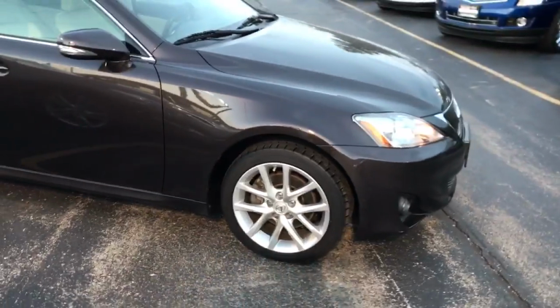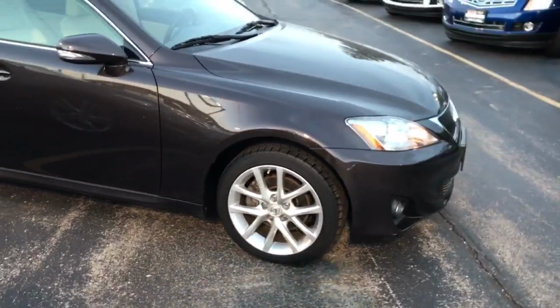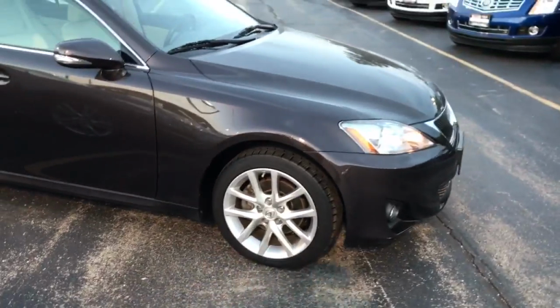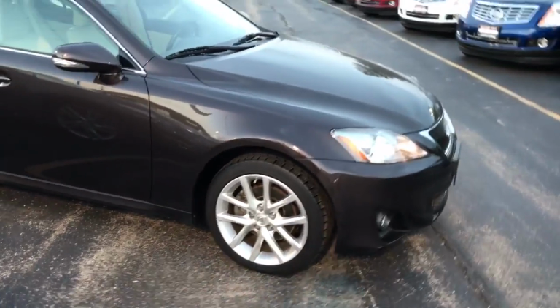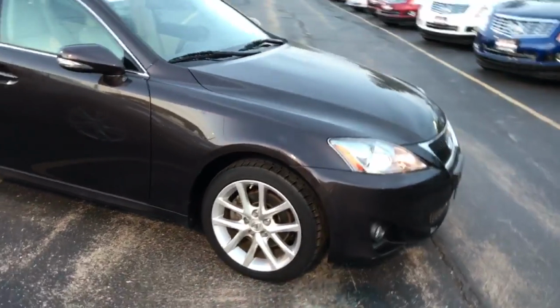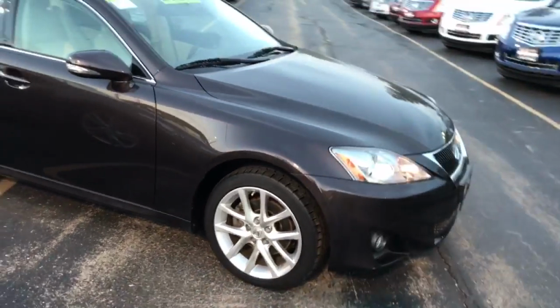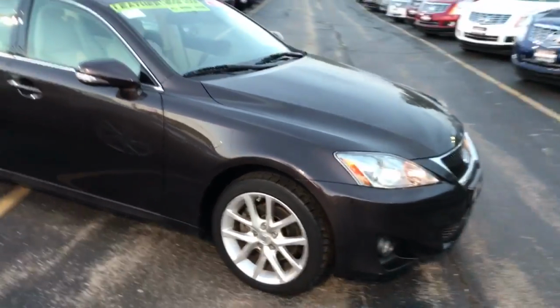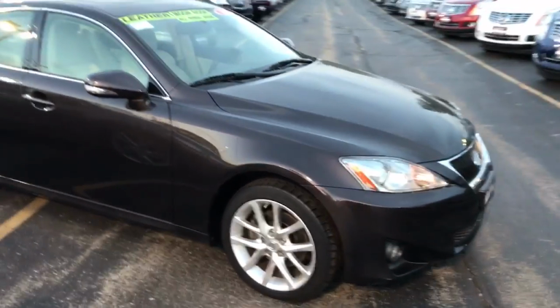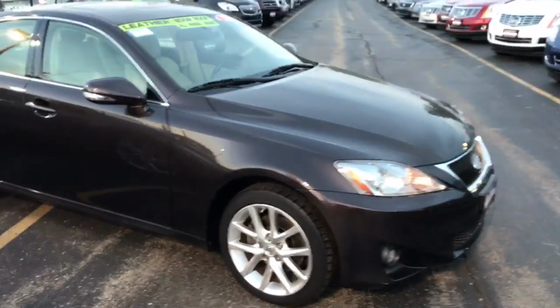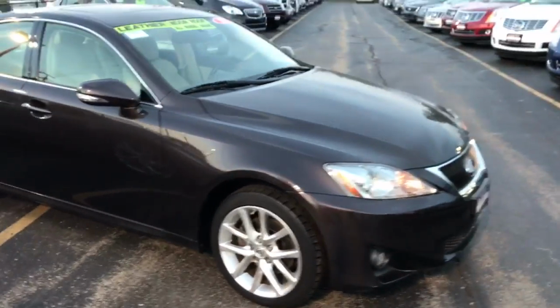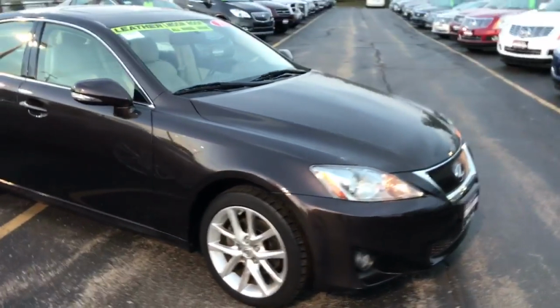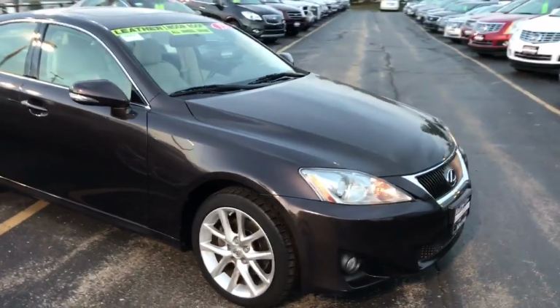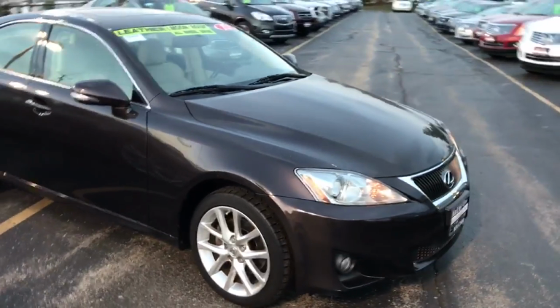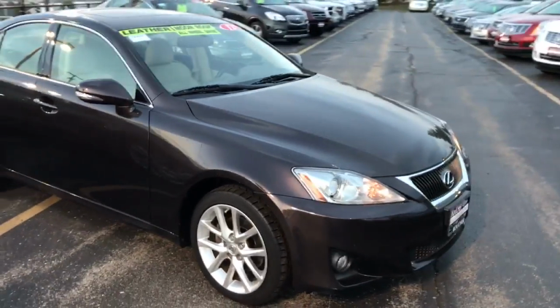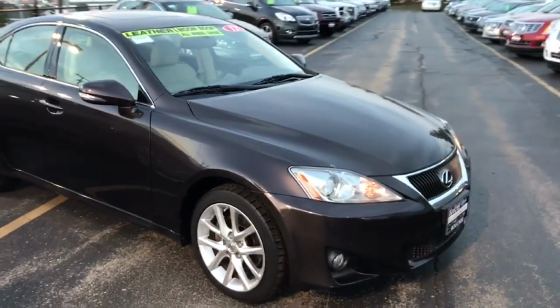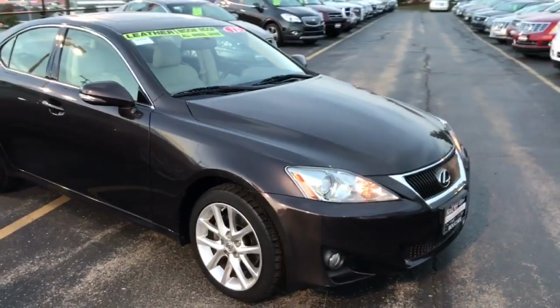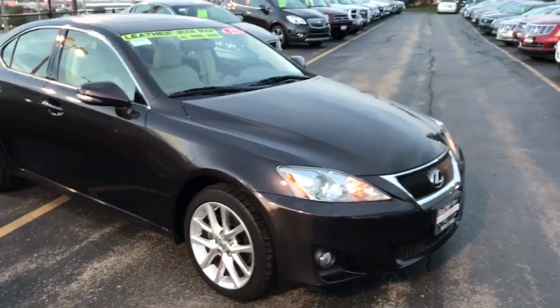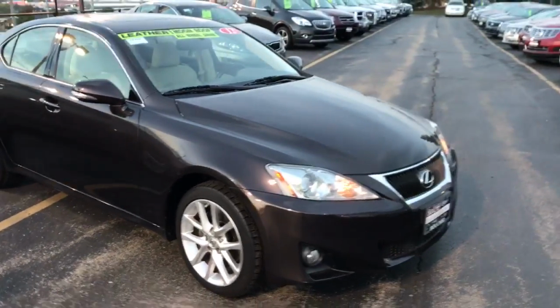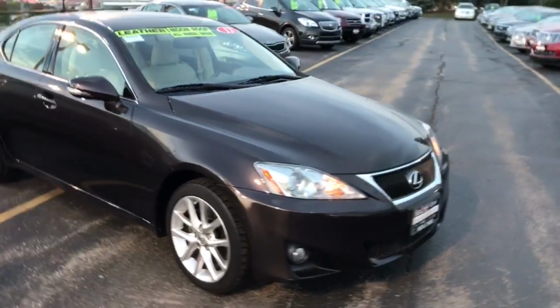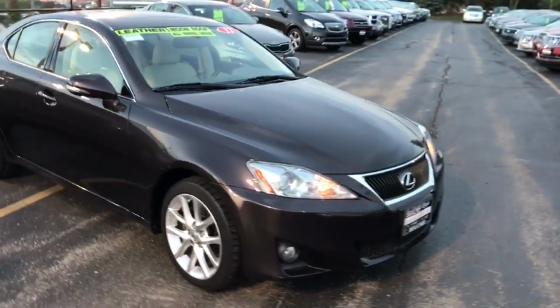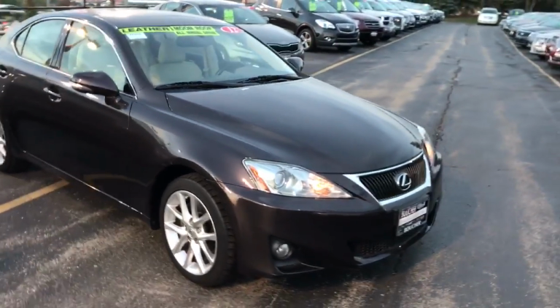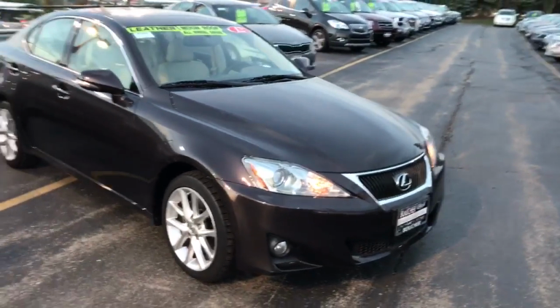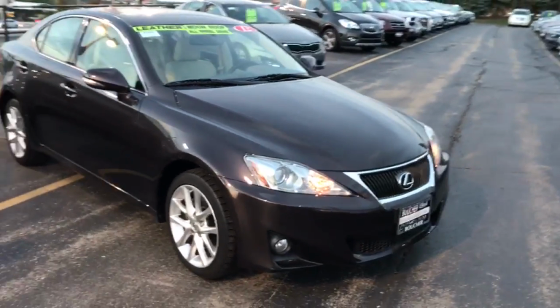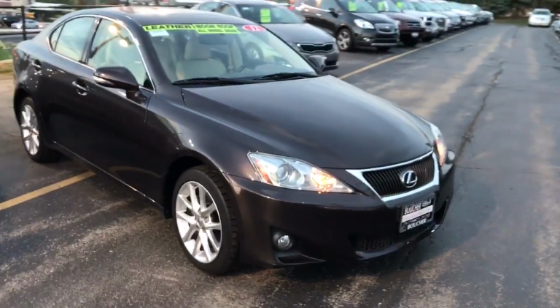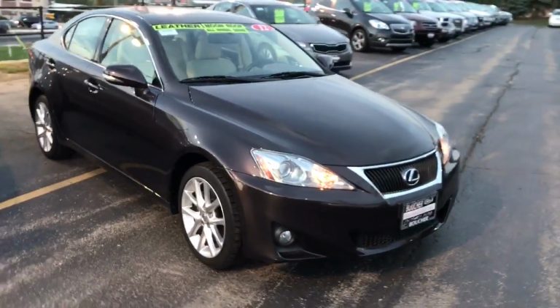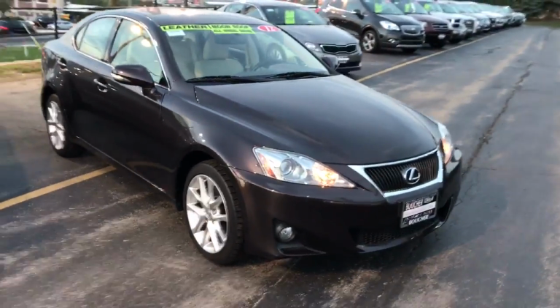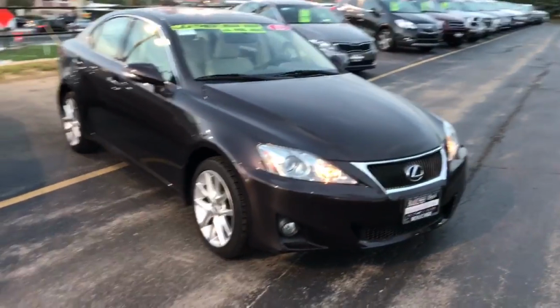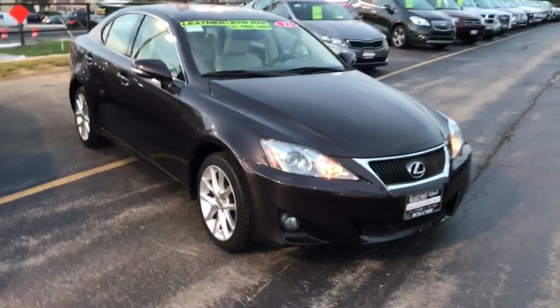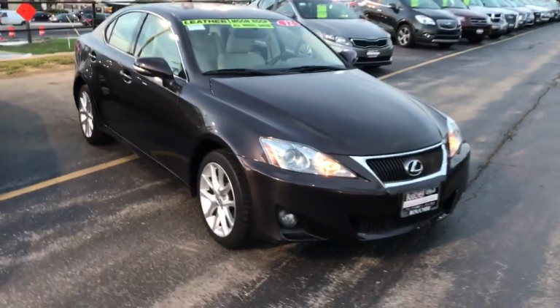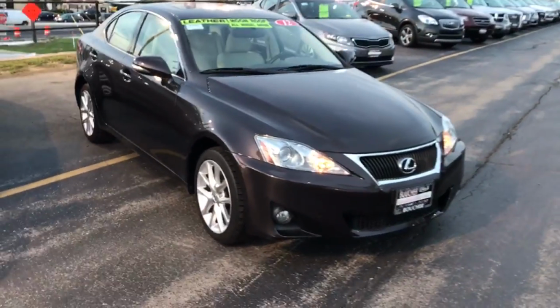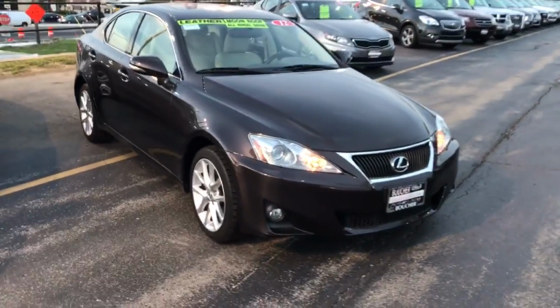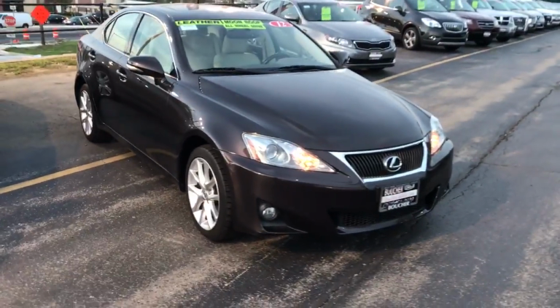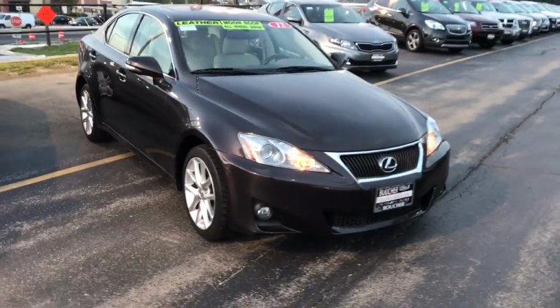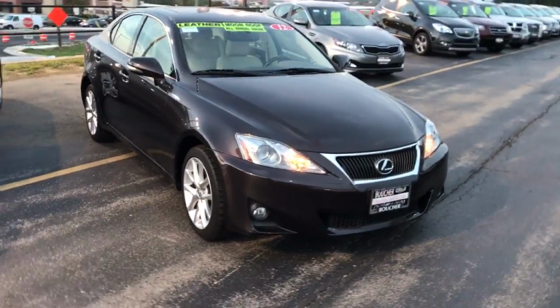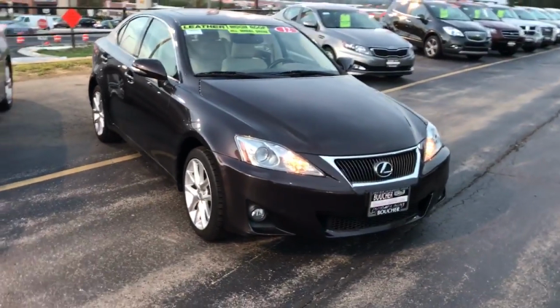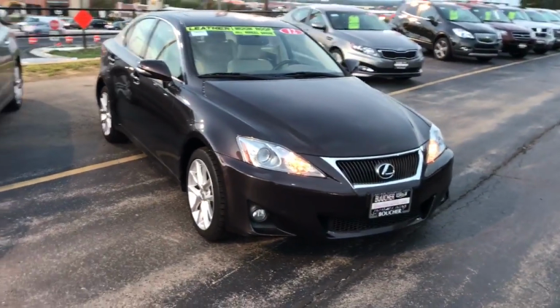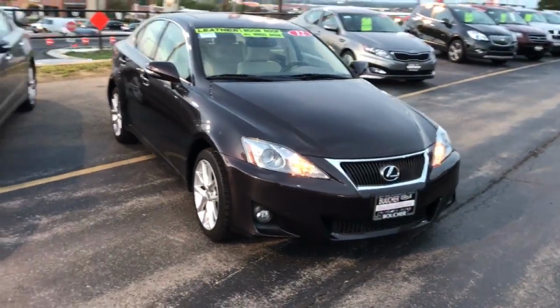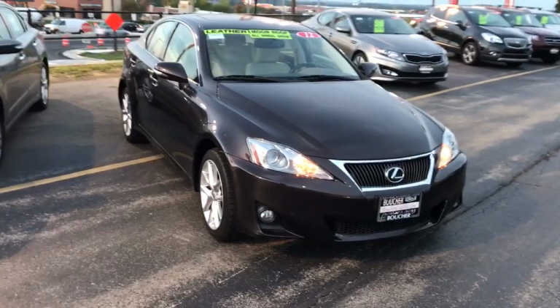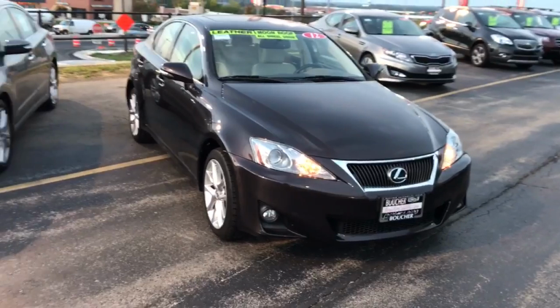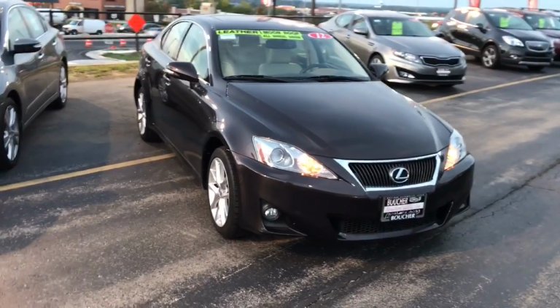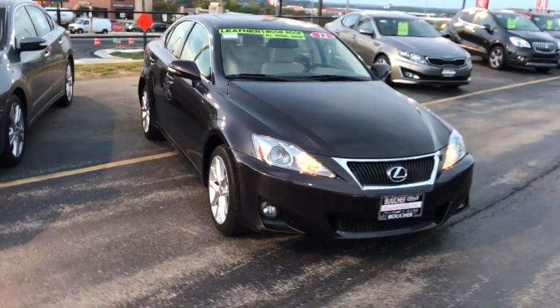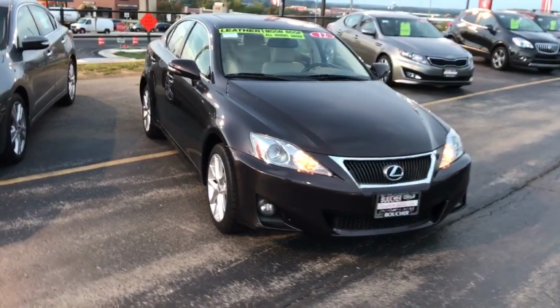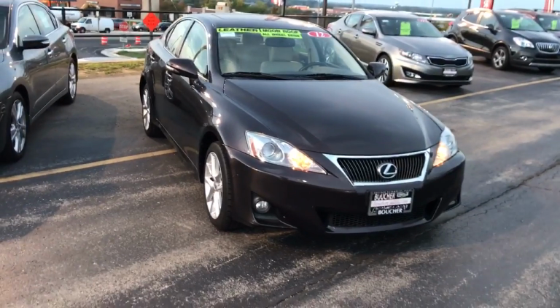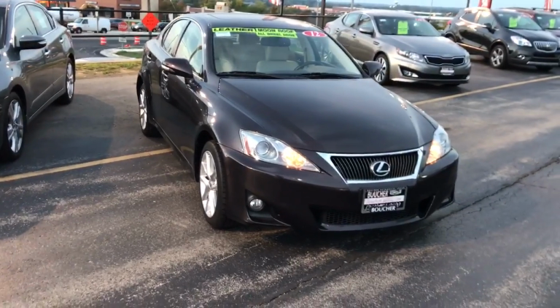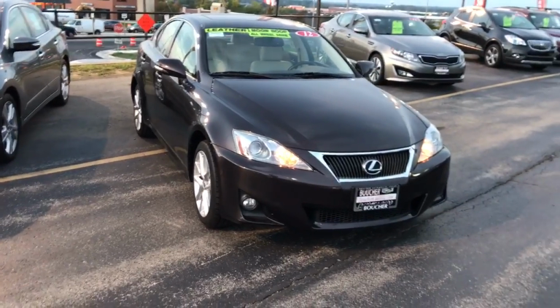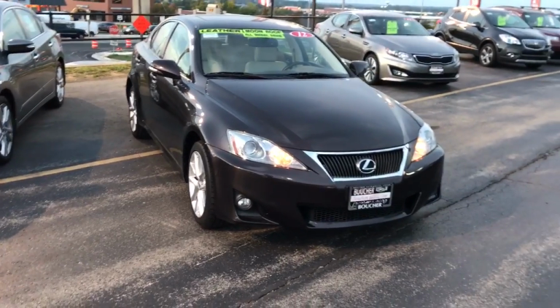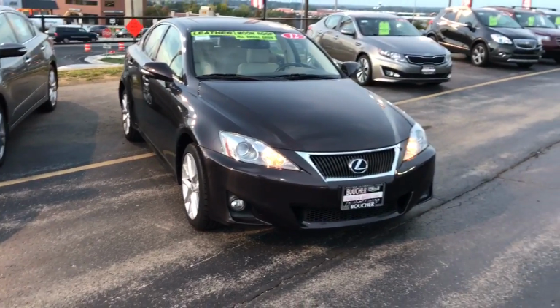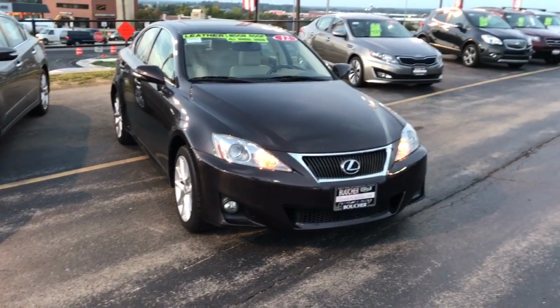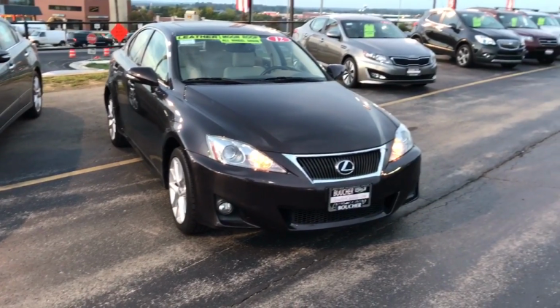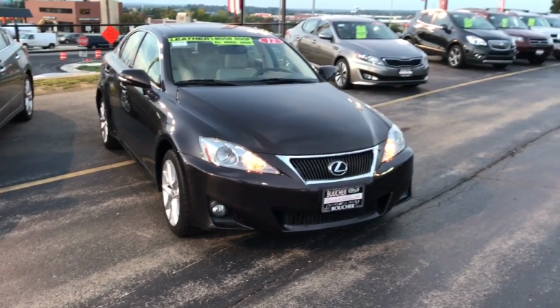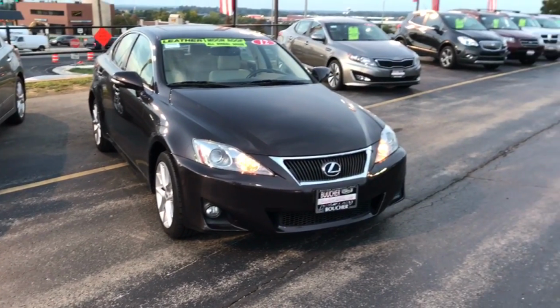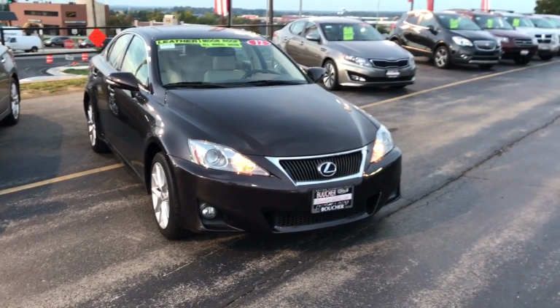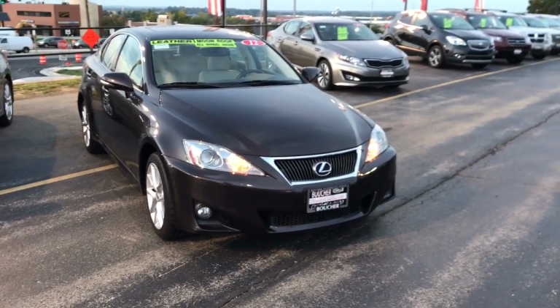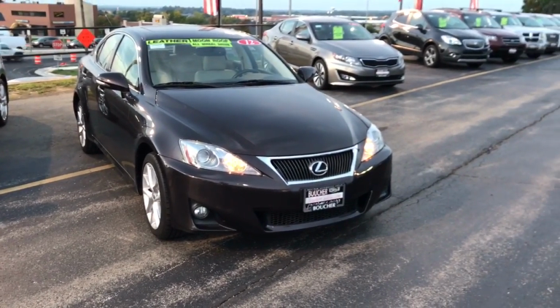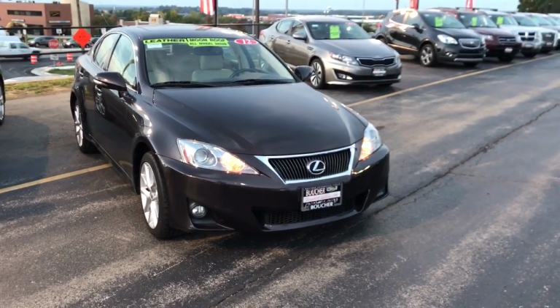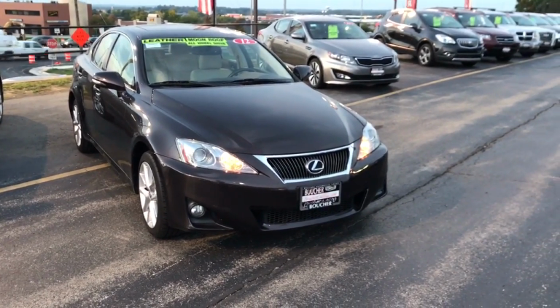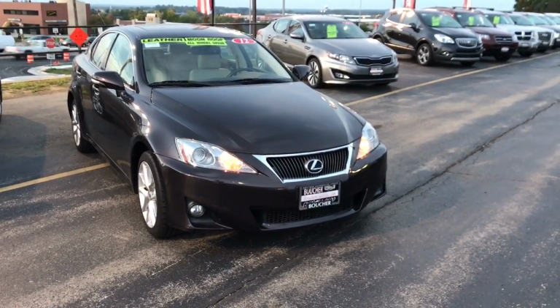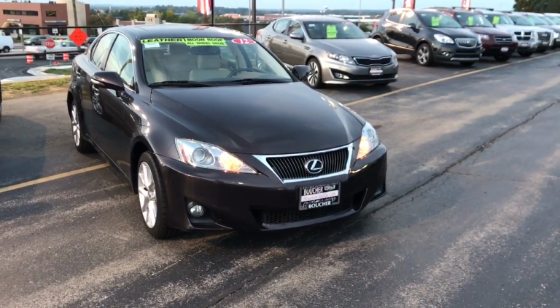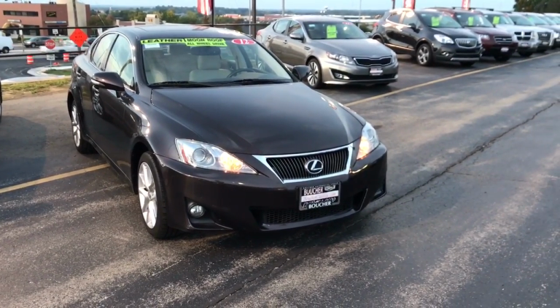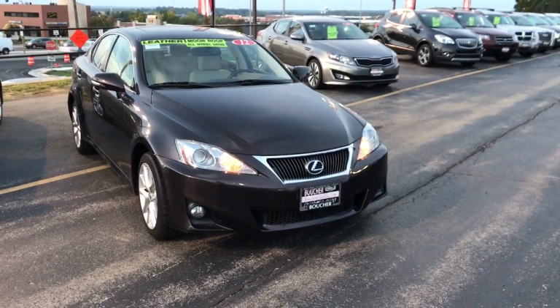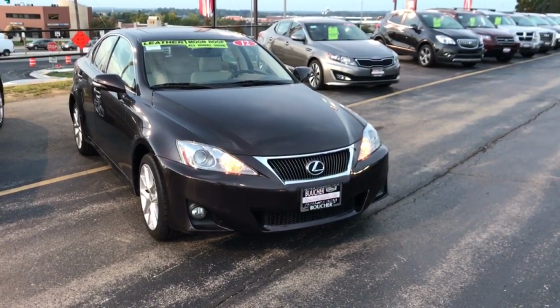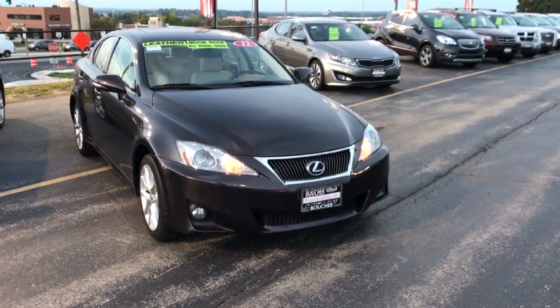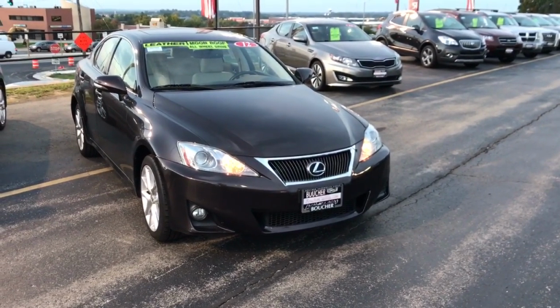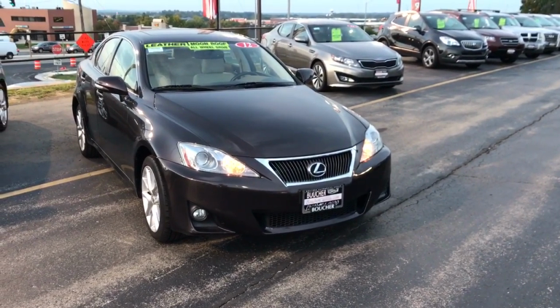Again, this is Devon — please give me a call today at 262-754-9600 to take out this great Lexus for a test drive.